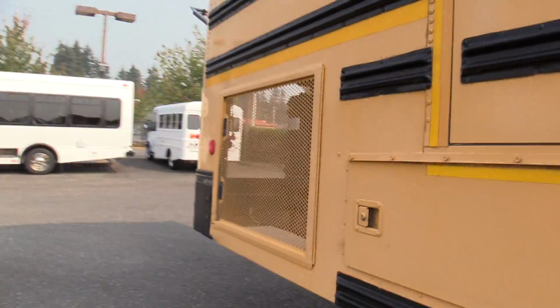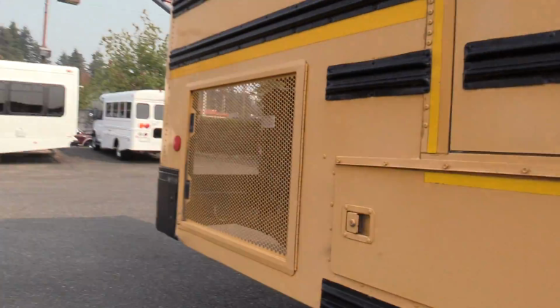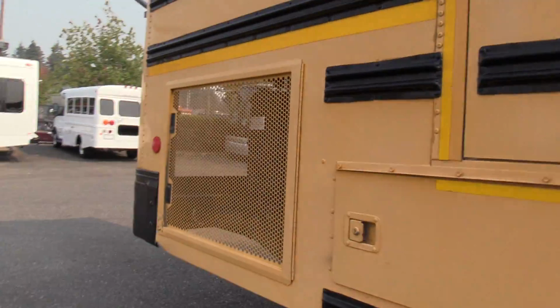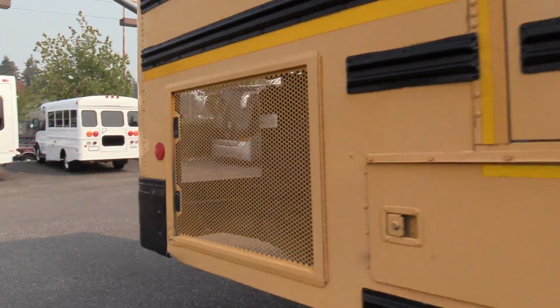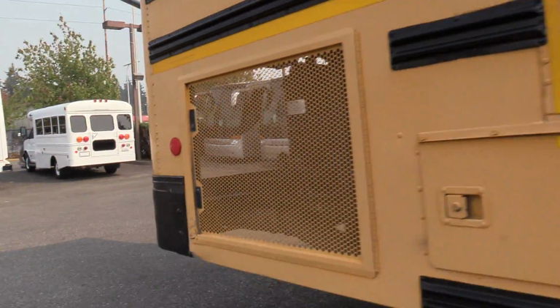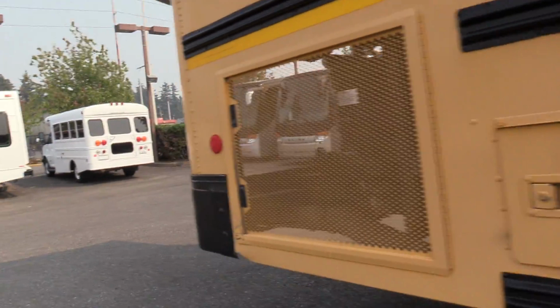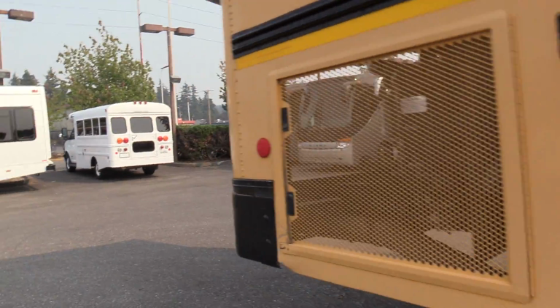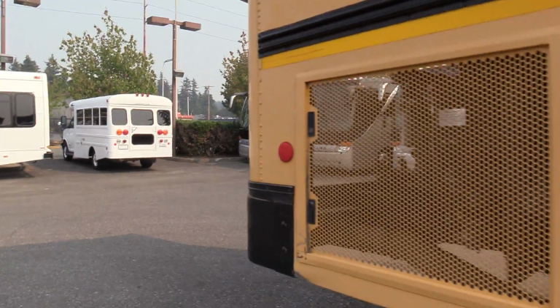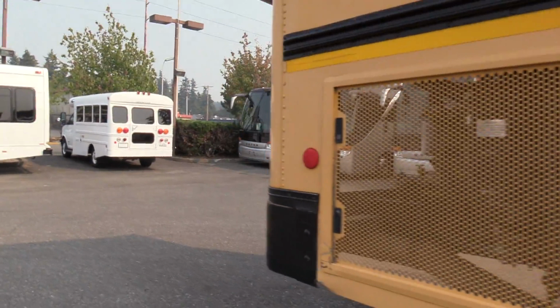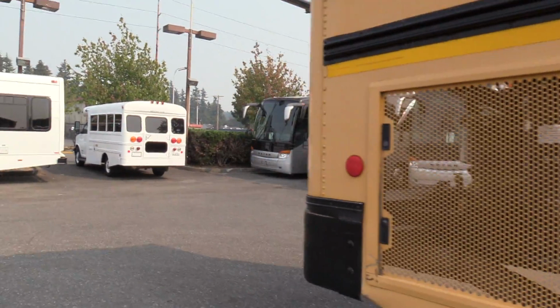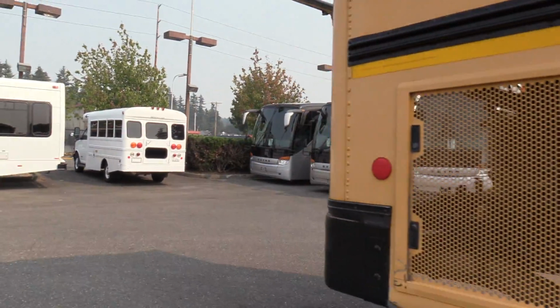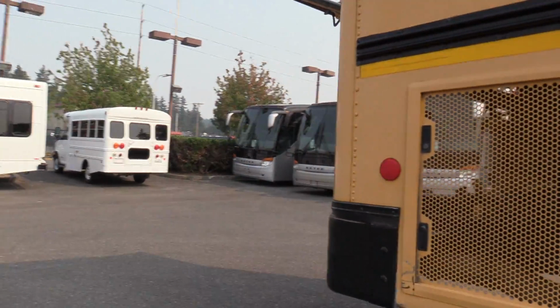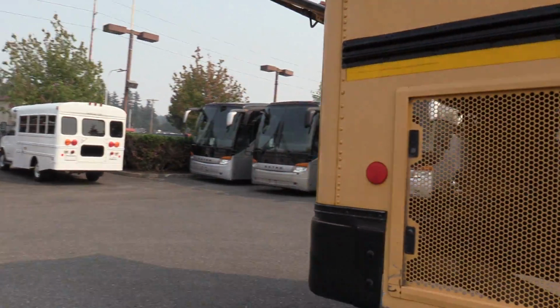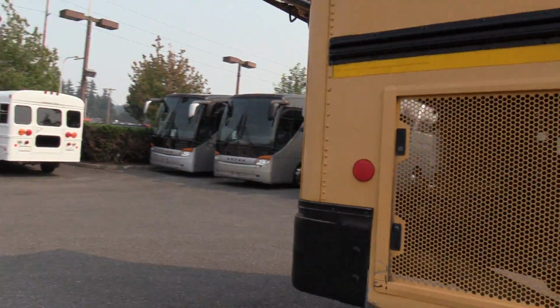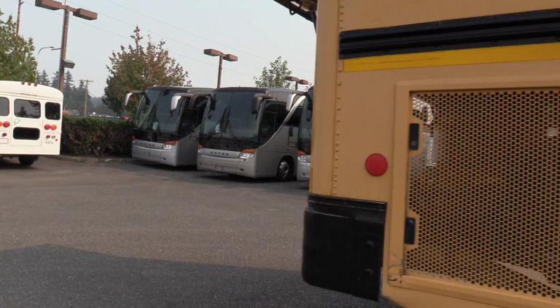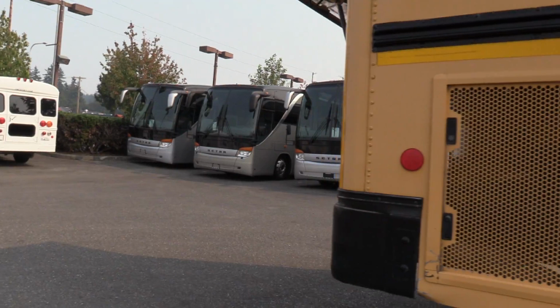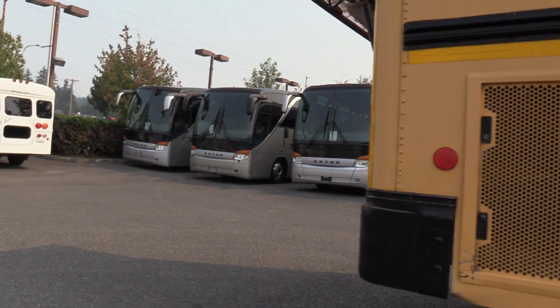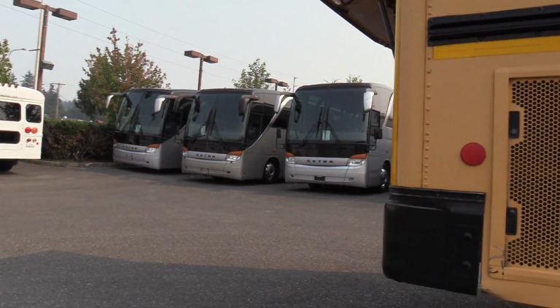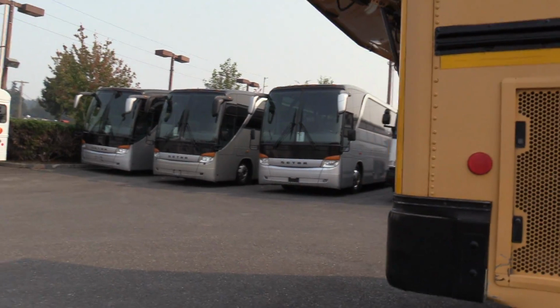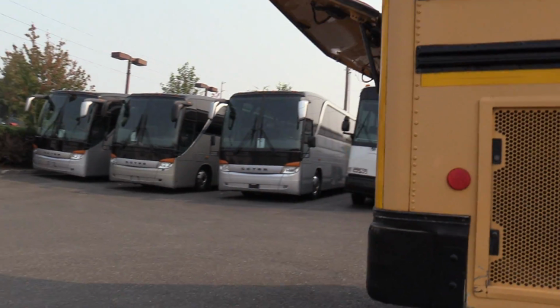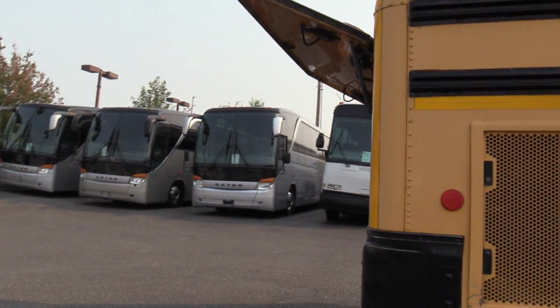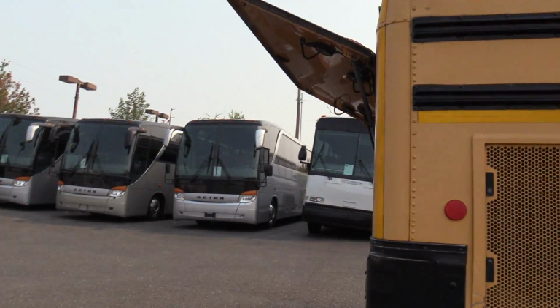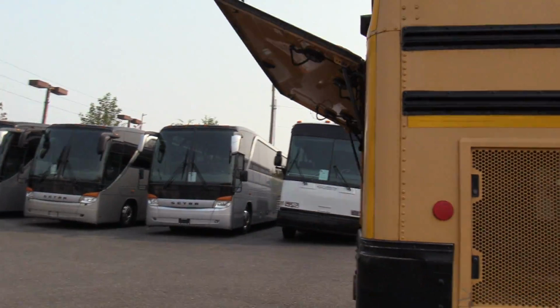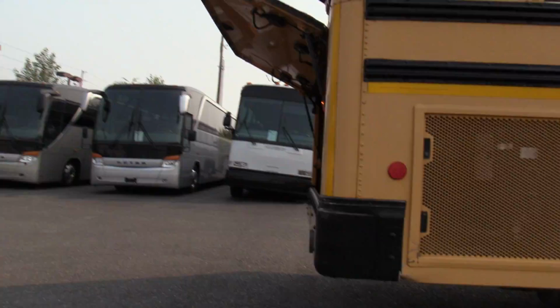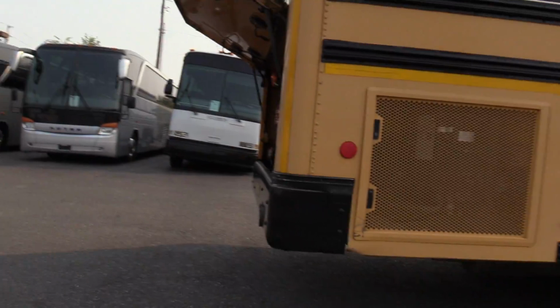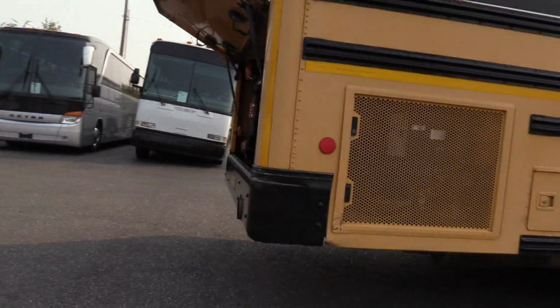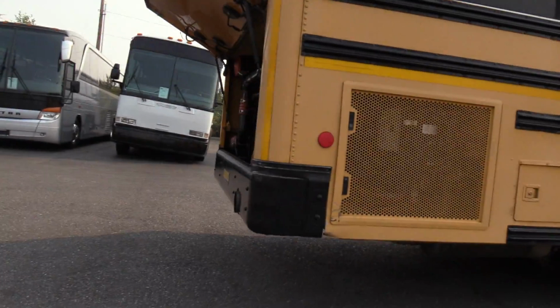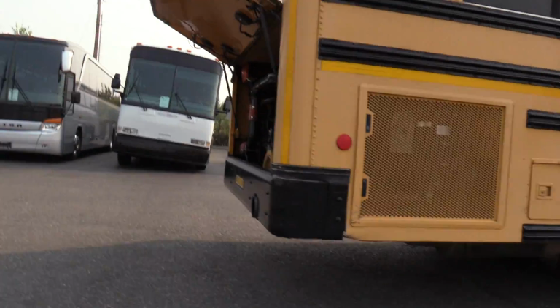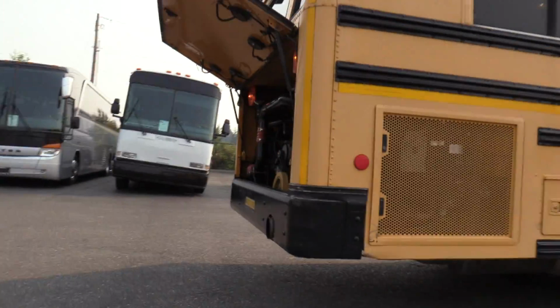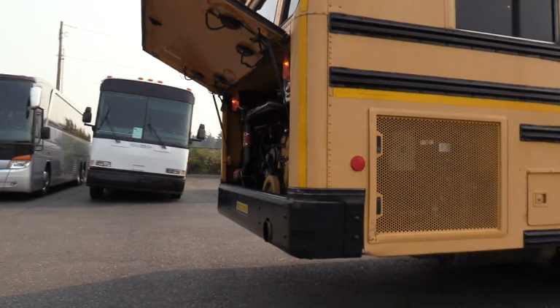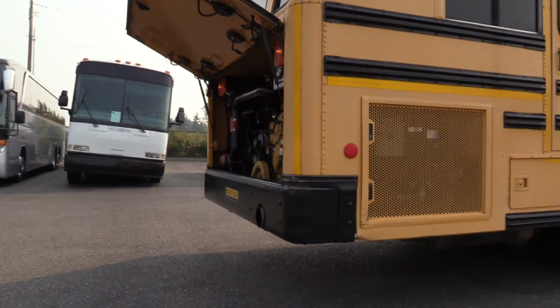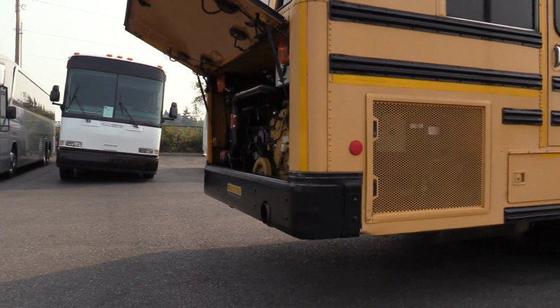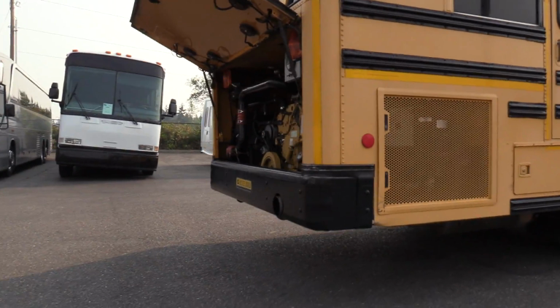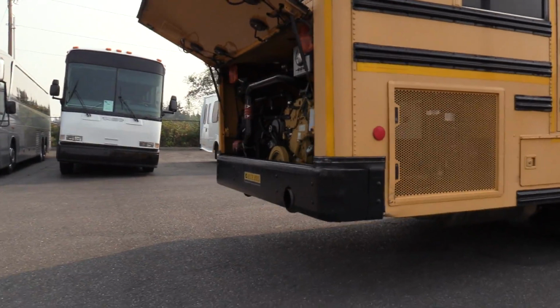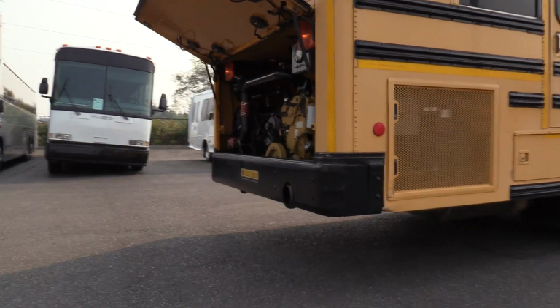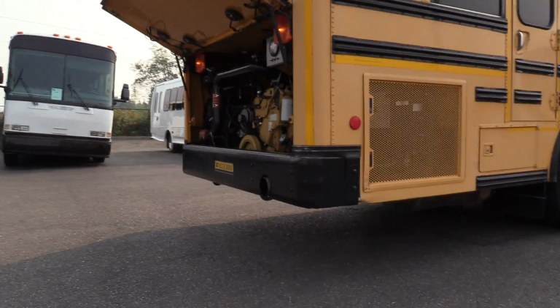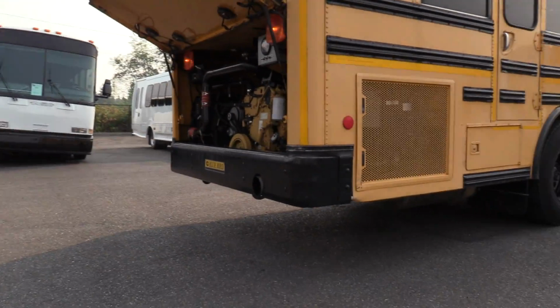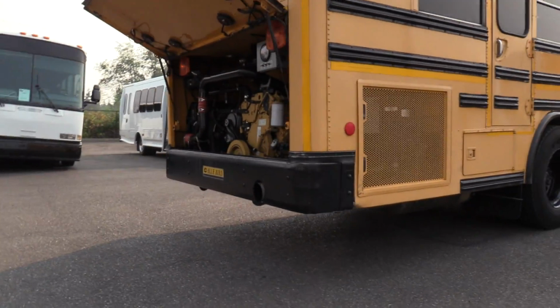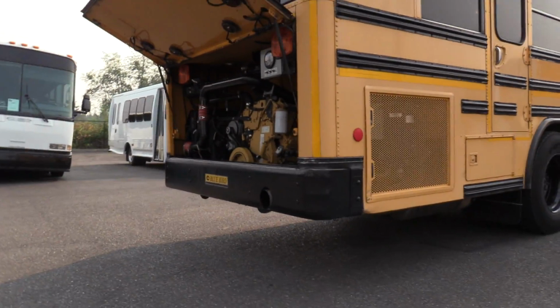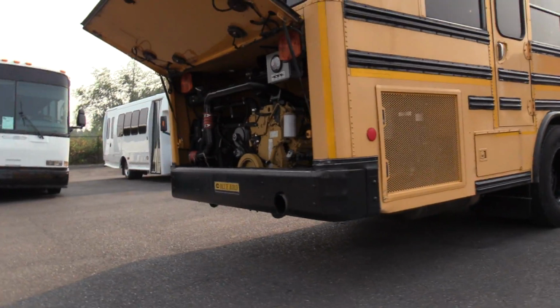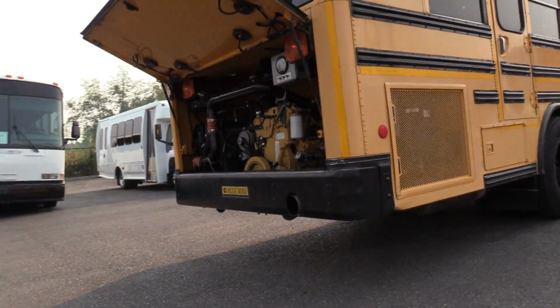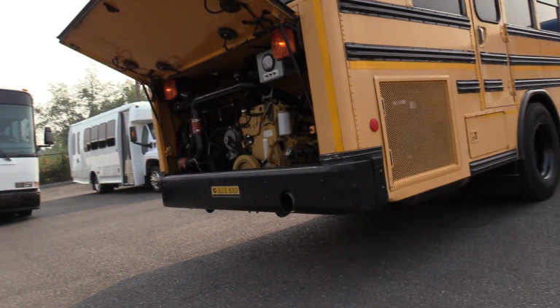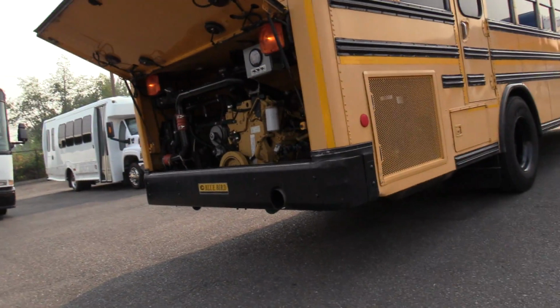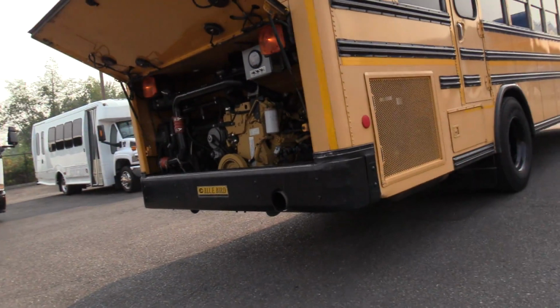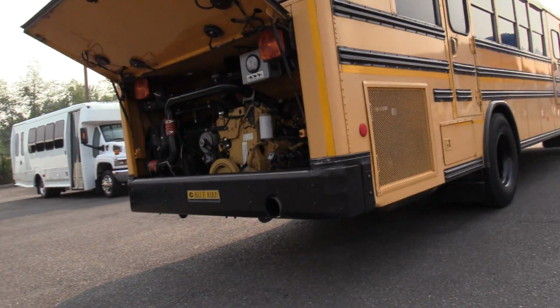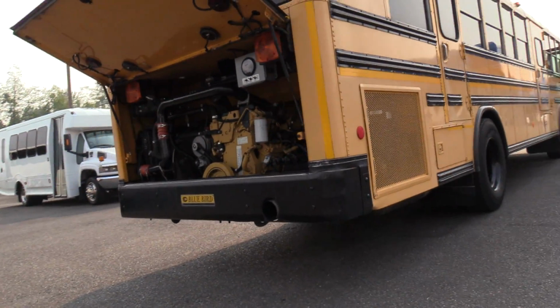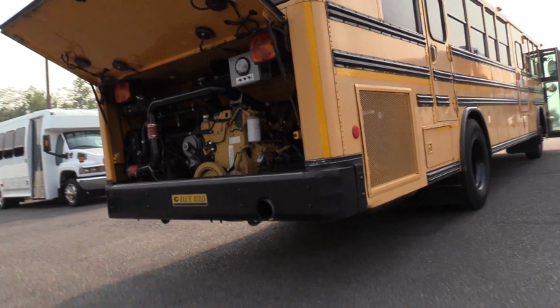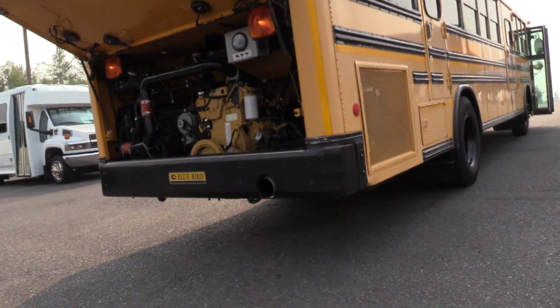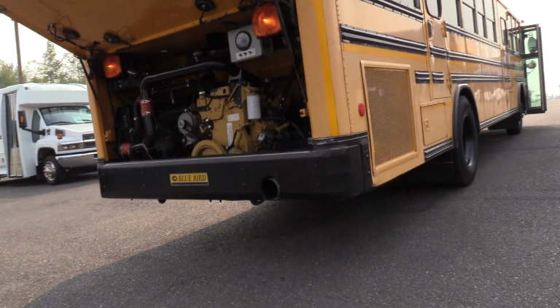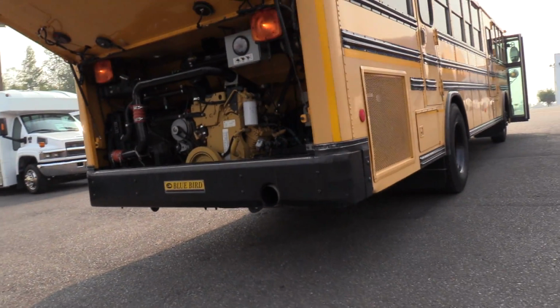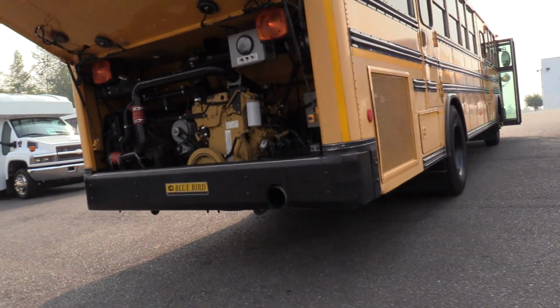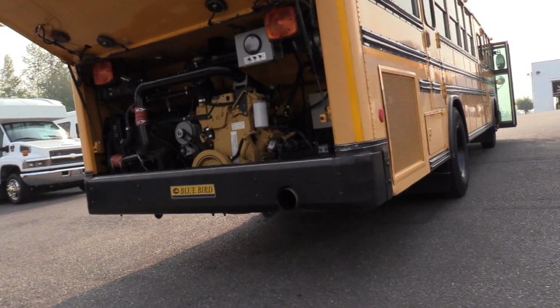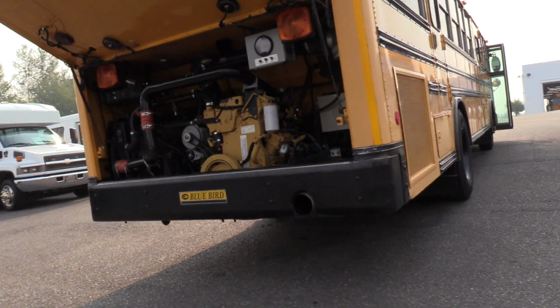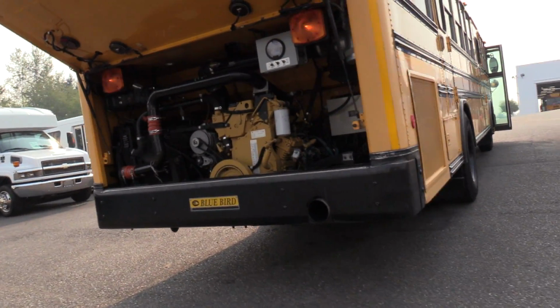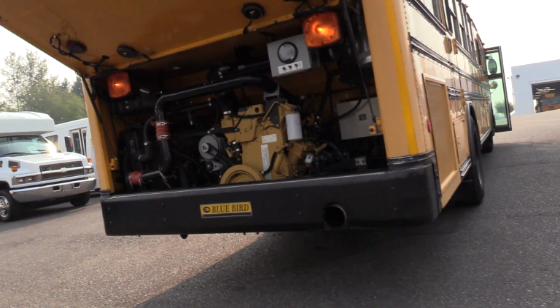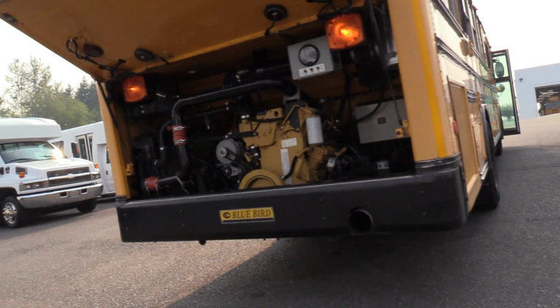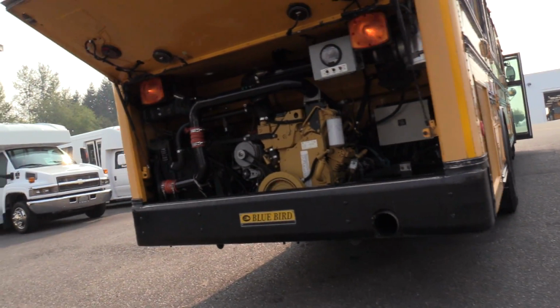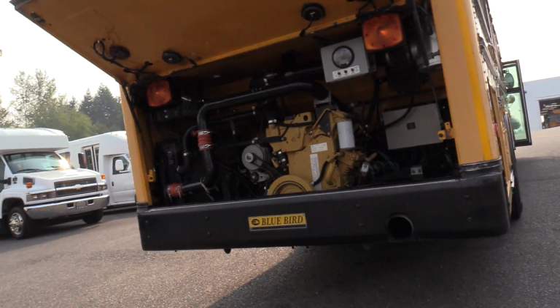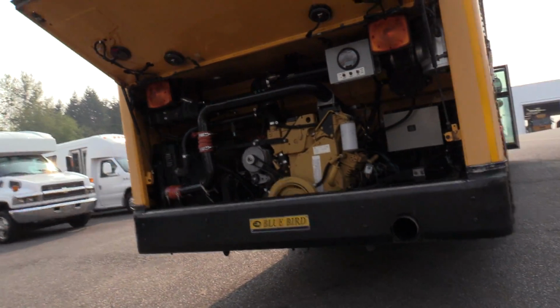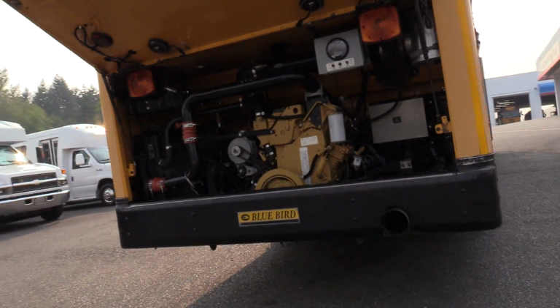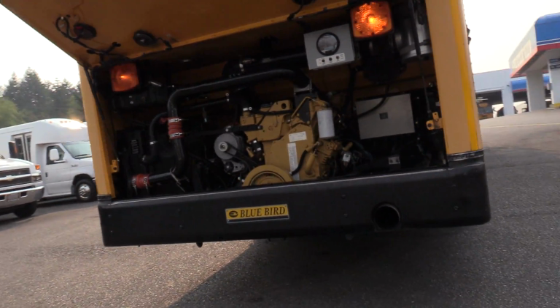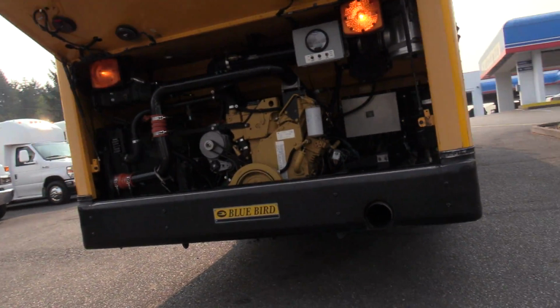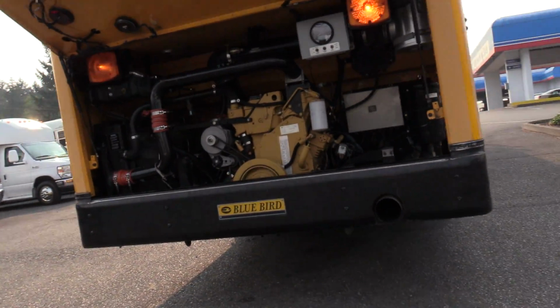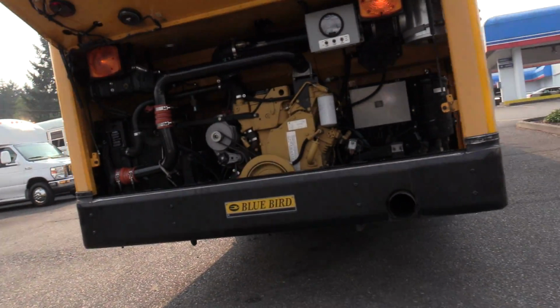Come on in the back here — I'm going to show the engine area. It does get pretty loud when we get up close, but this is the Caterpillar C7 7.2-liter turbo diesel.